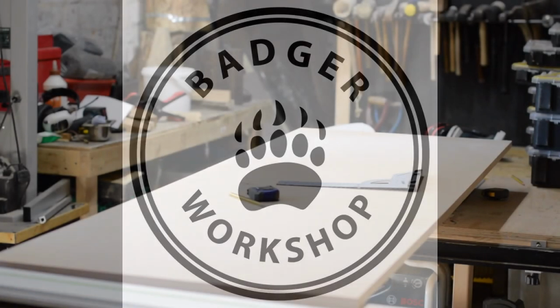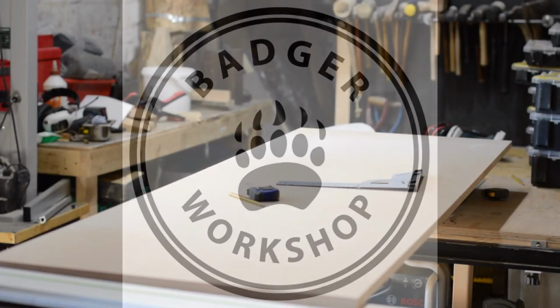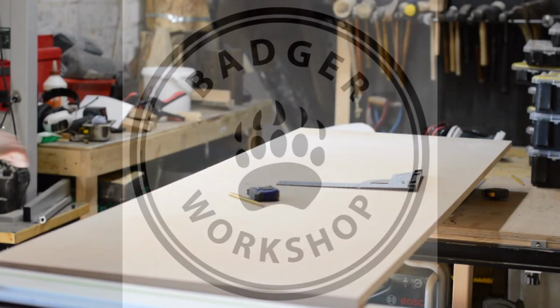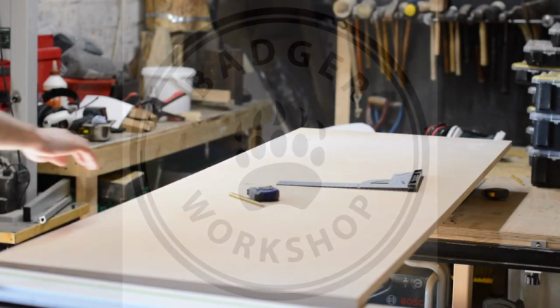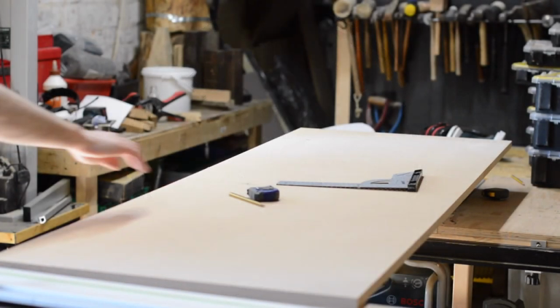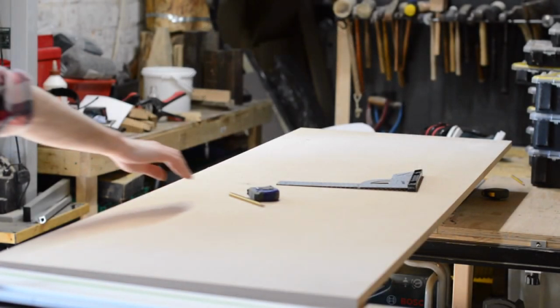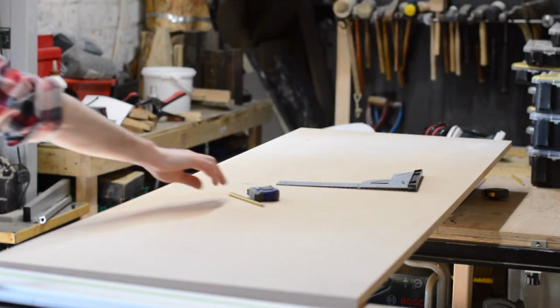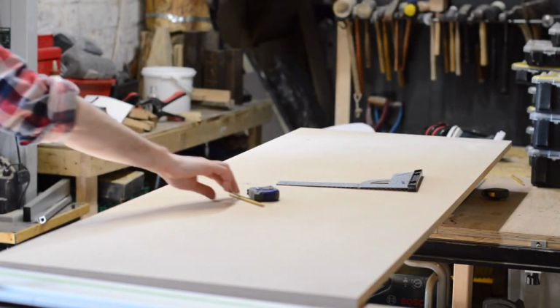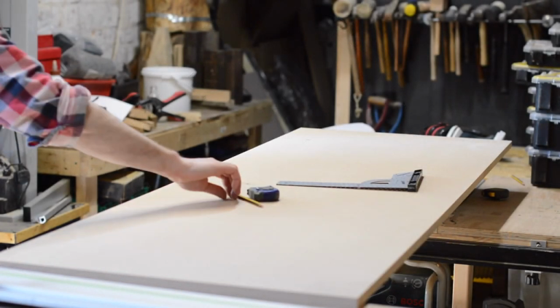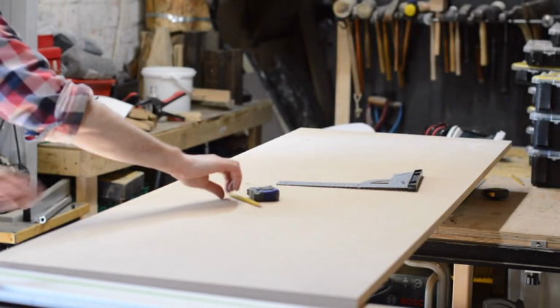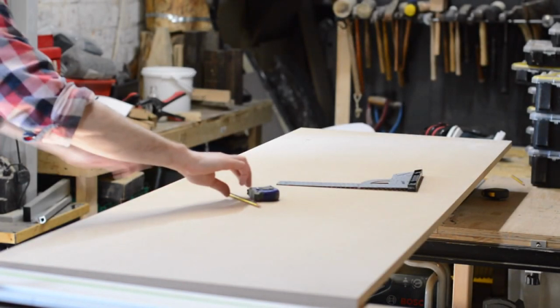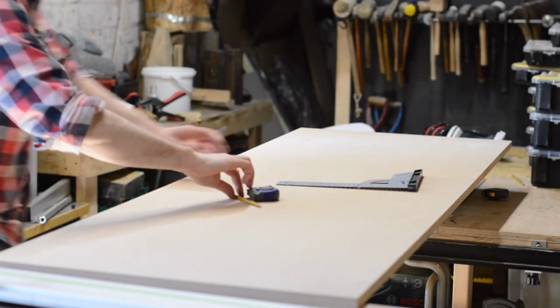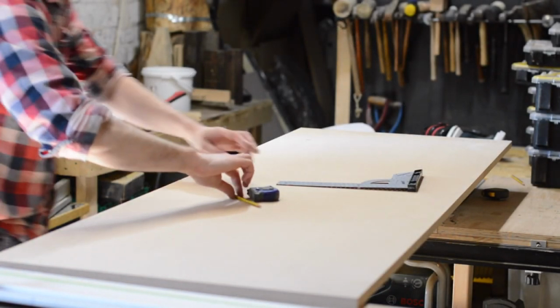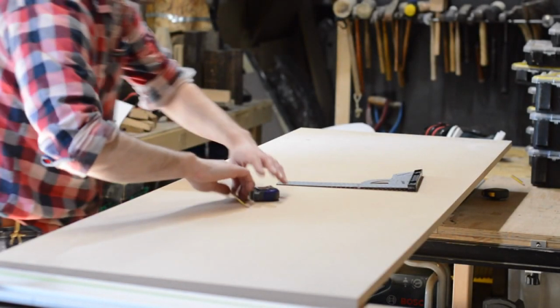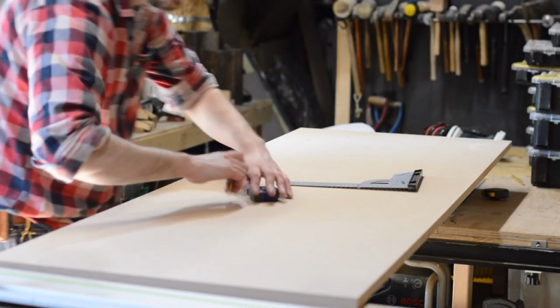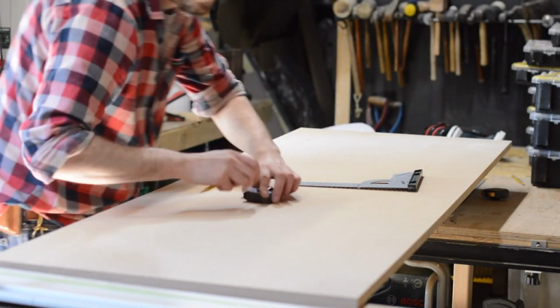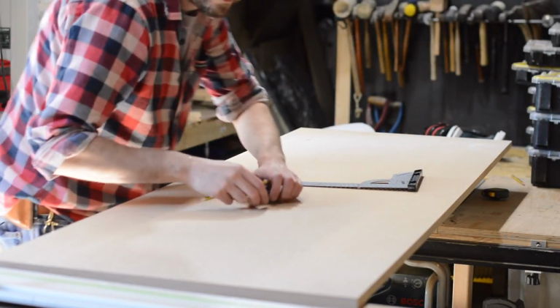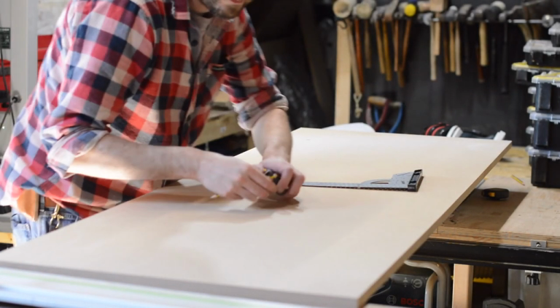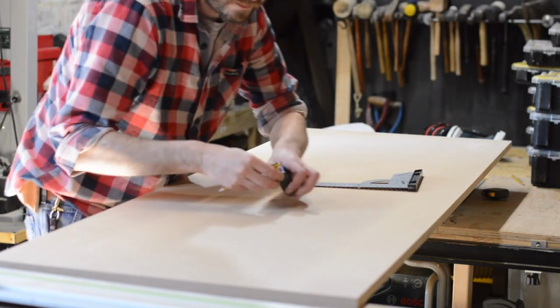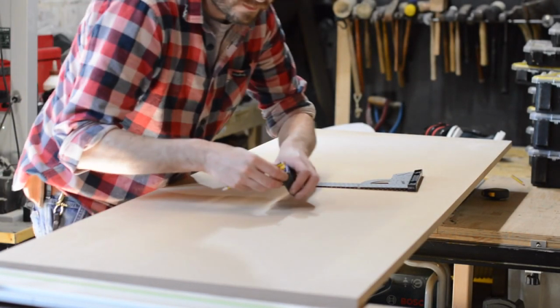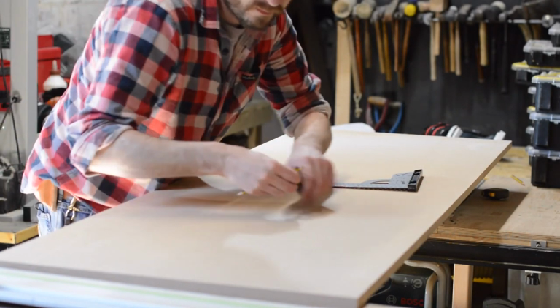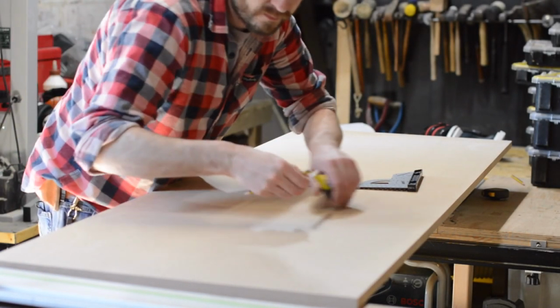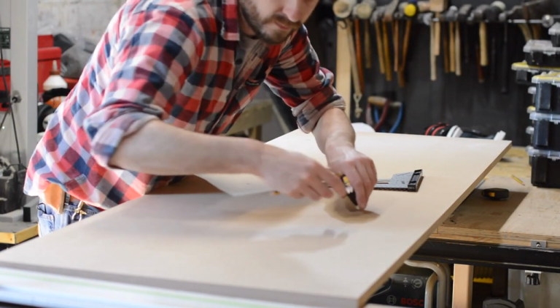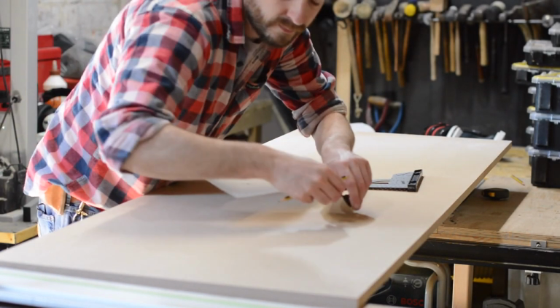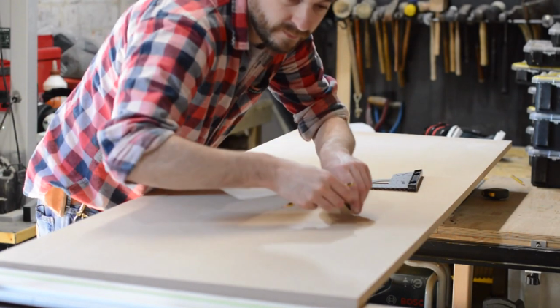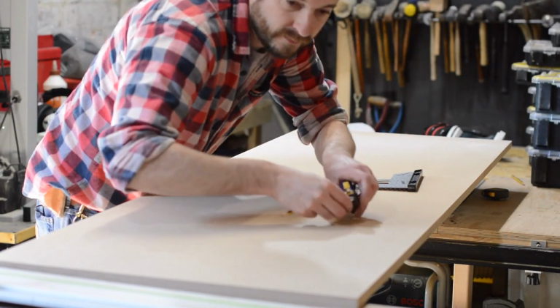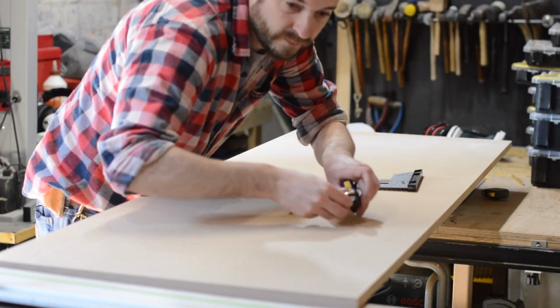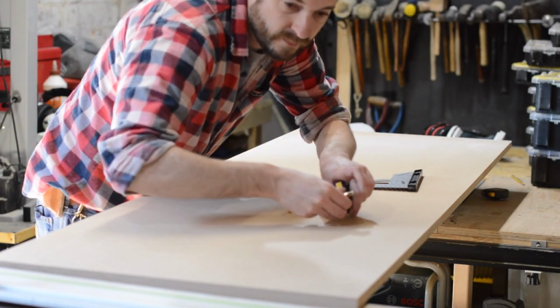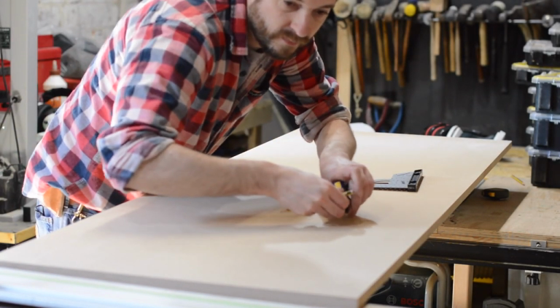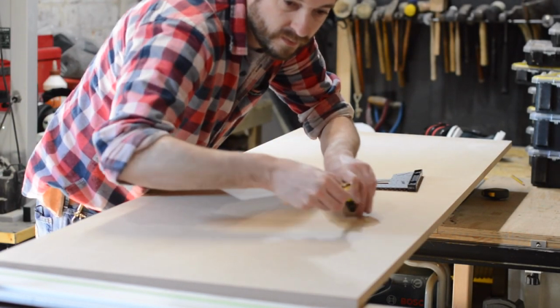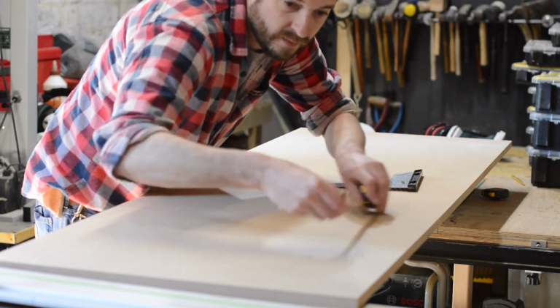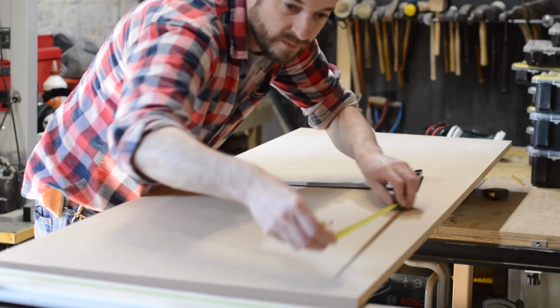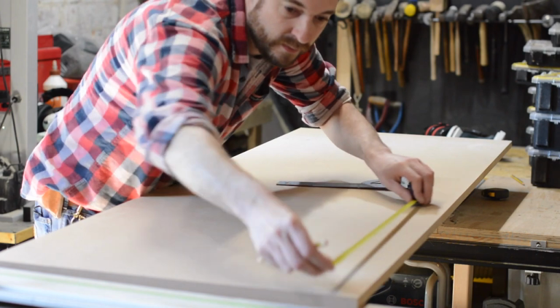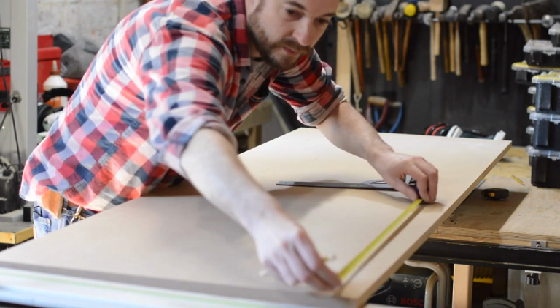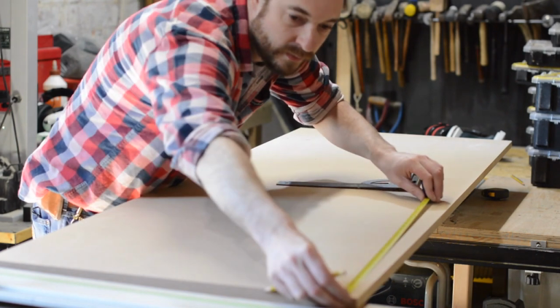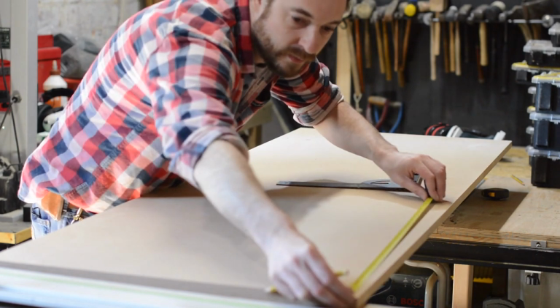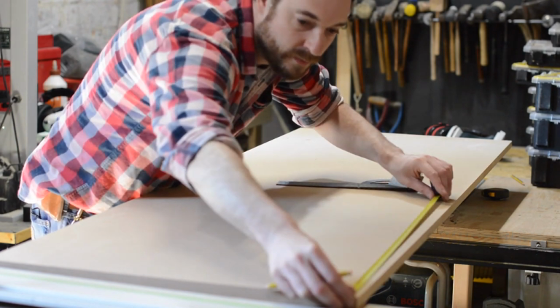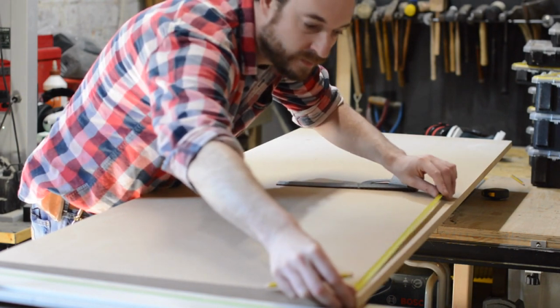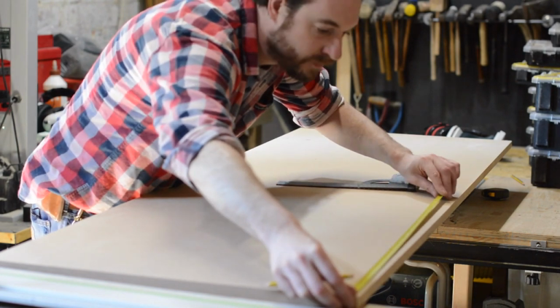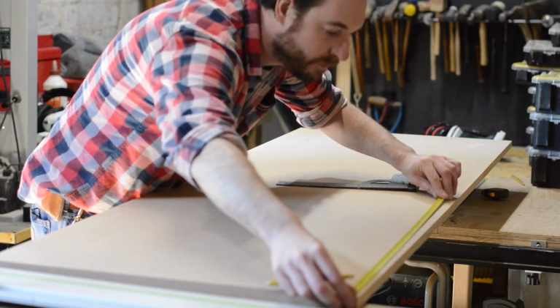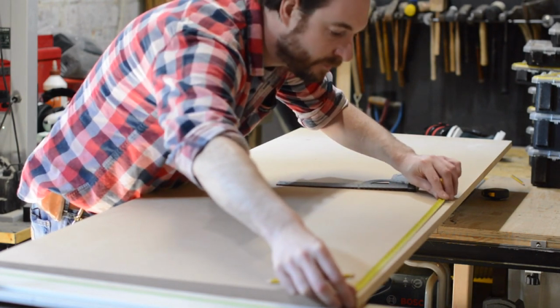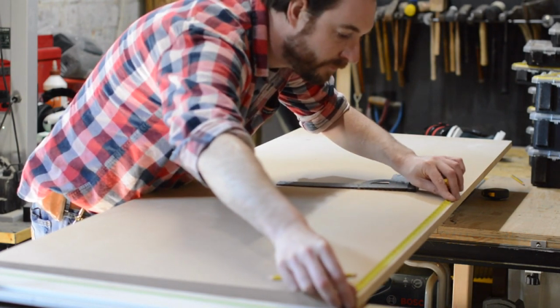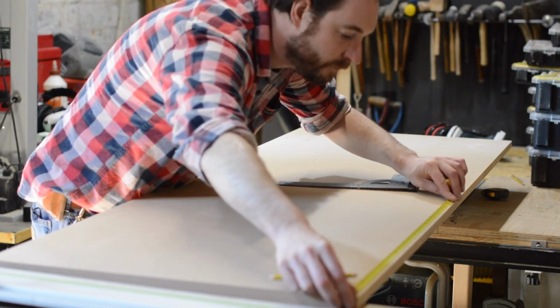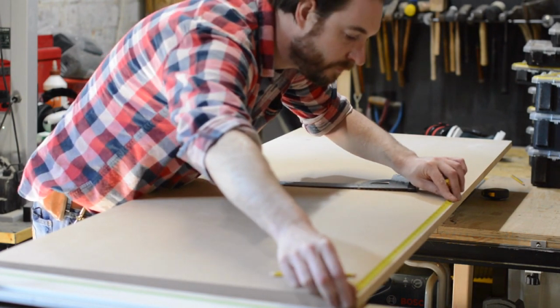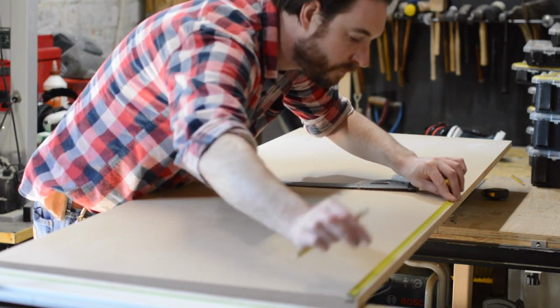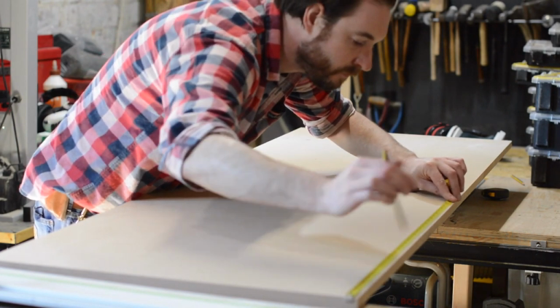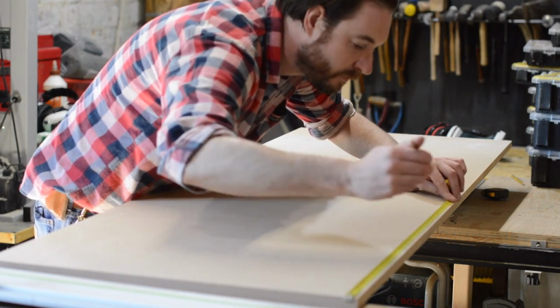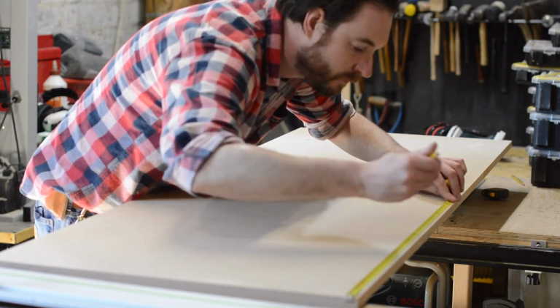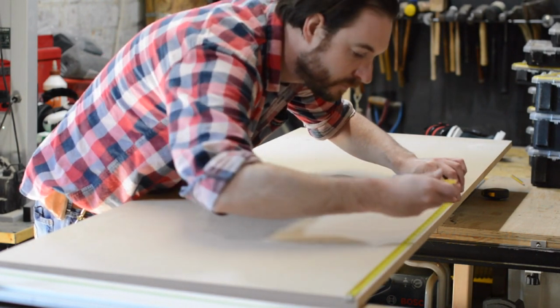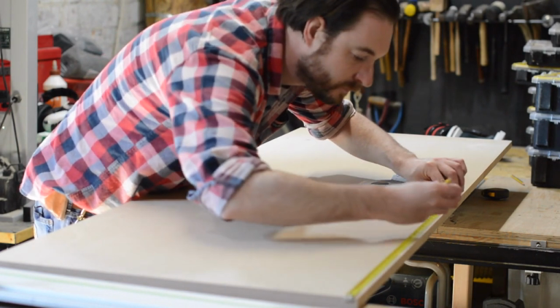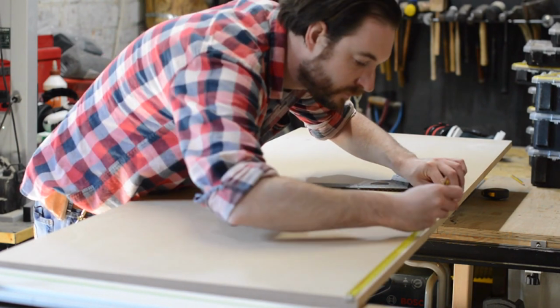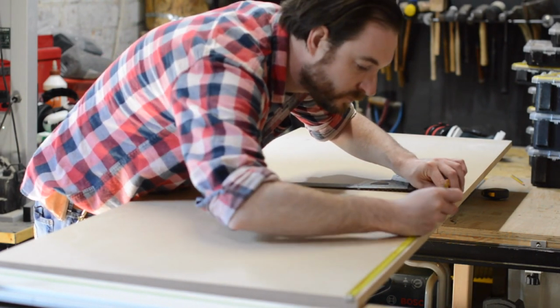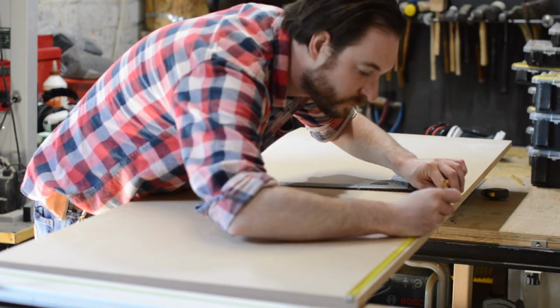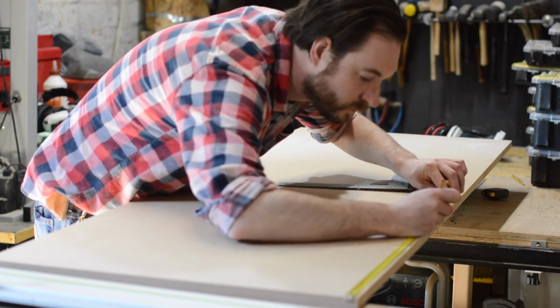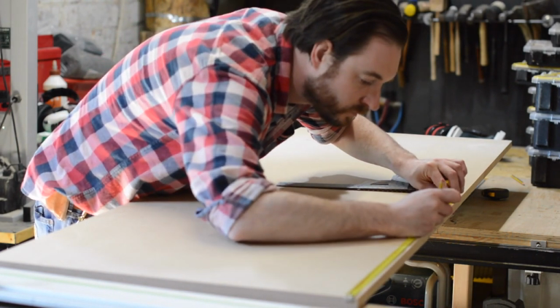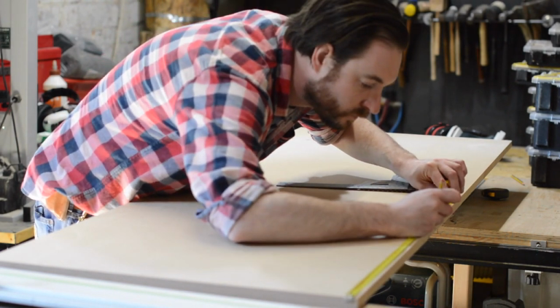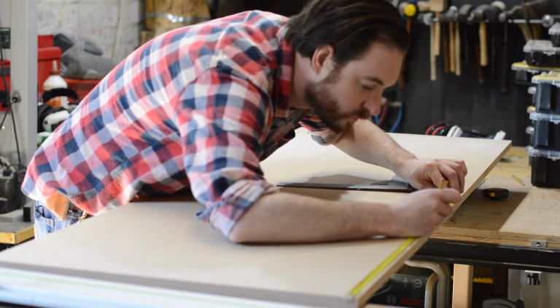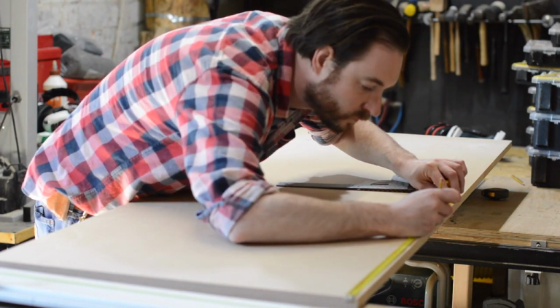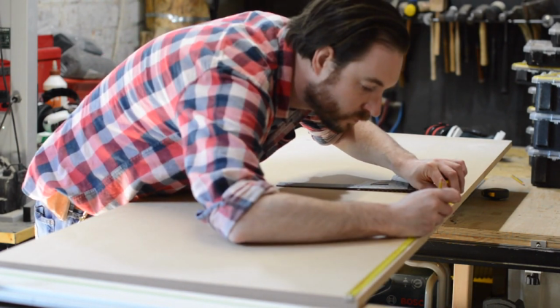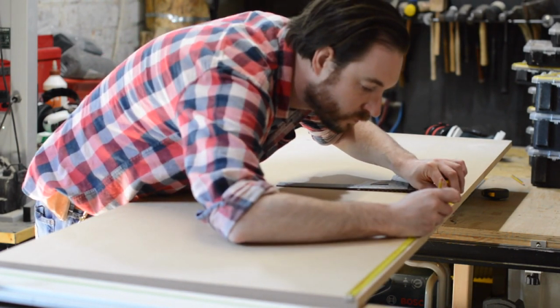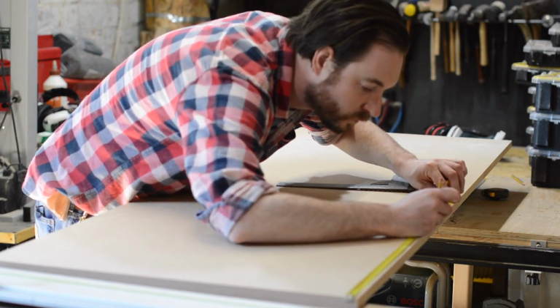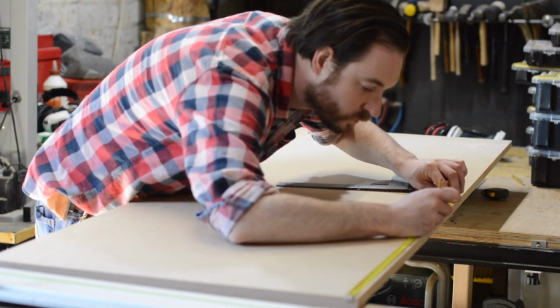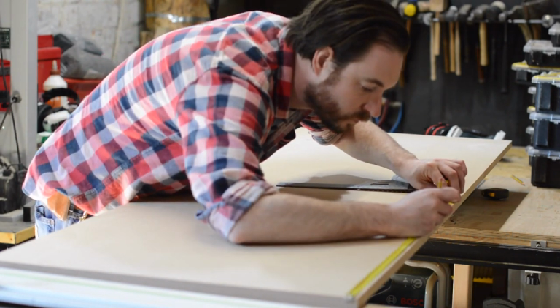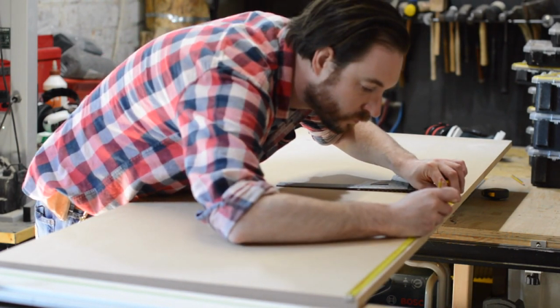Hello, I'm Matt and welcome to Badger Workshop. Last week I made a little sled for my router, and now I want to use it to actually make a project.